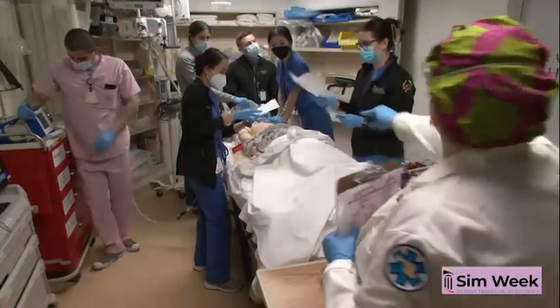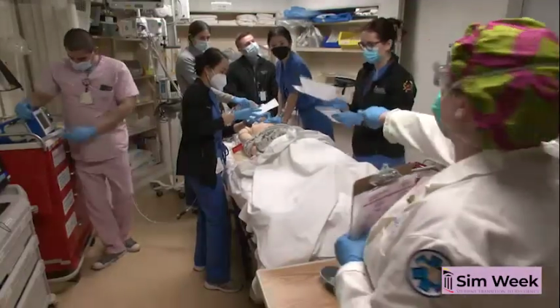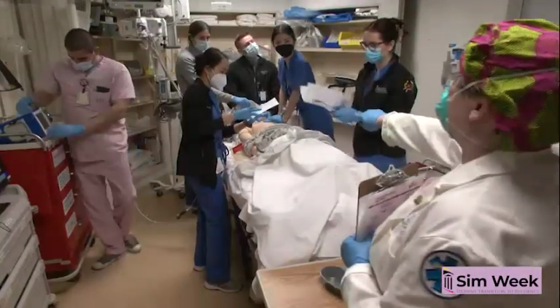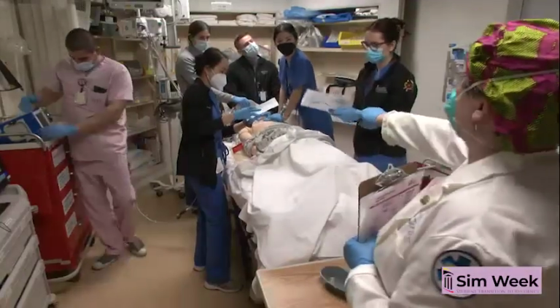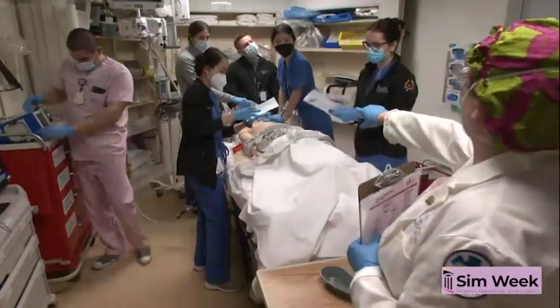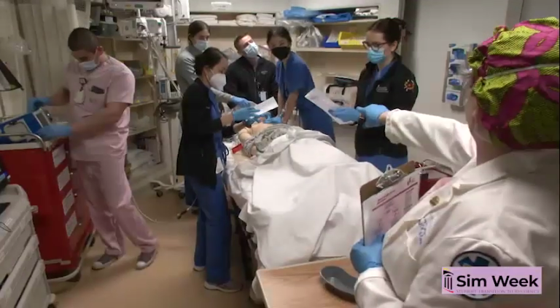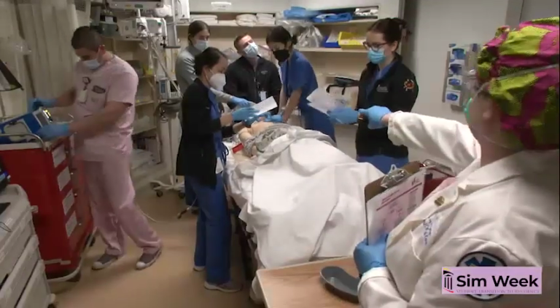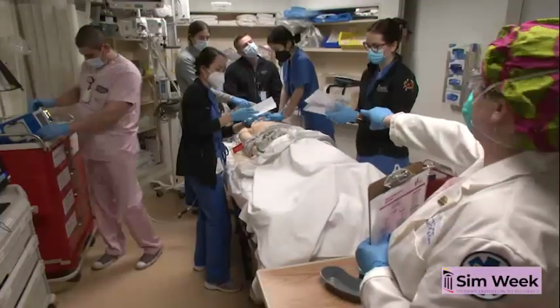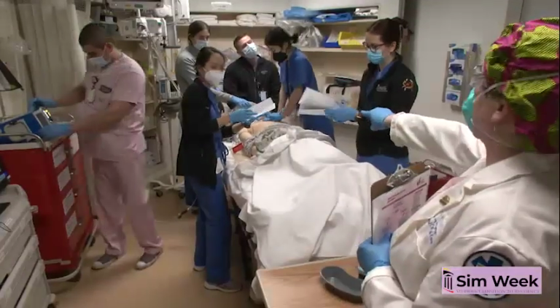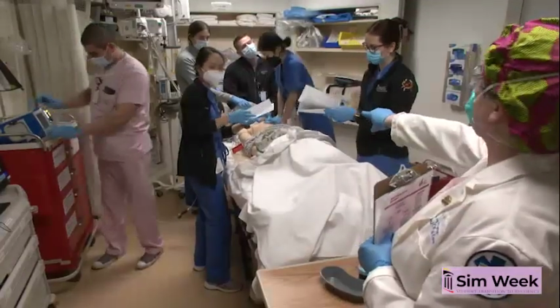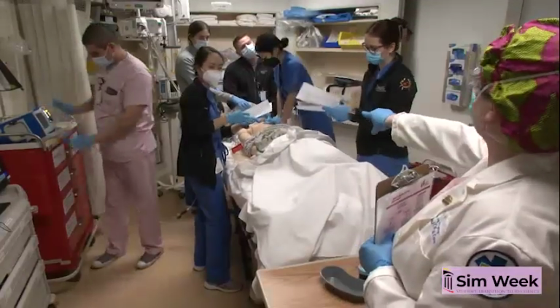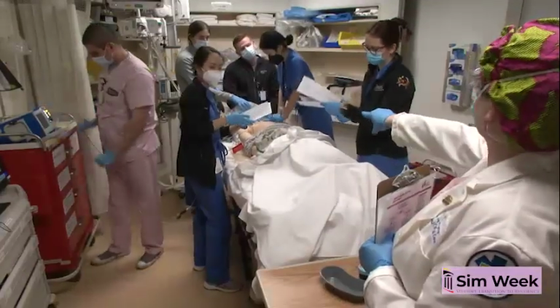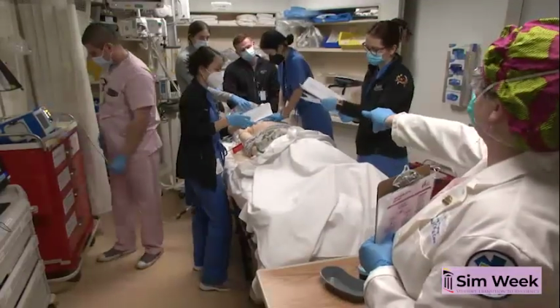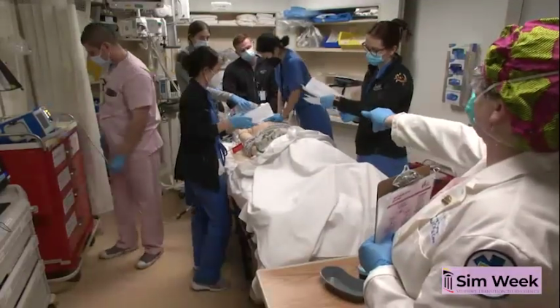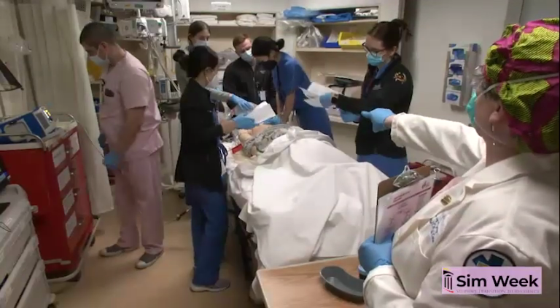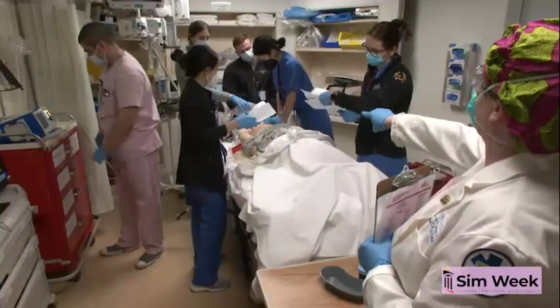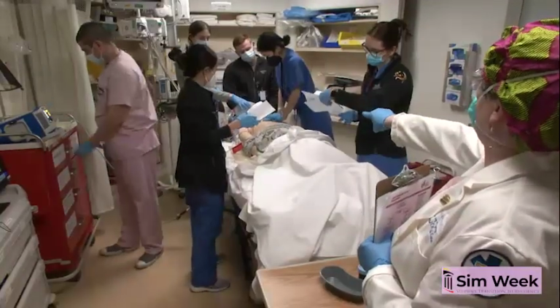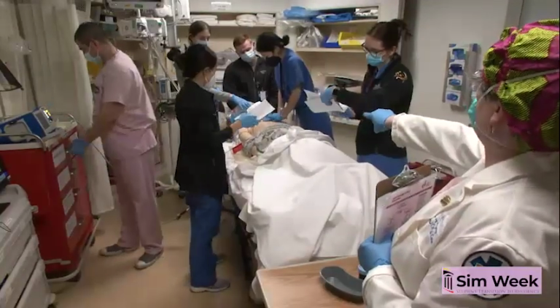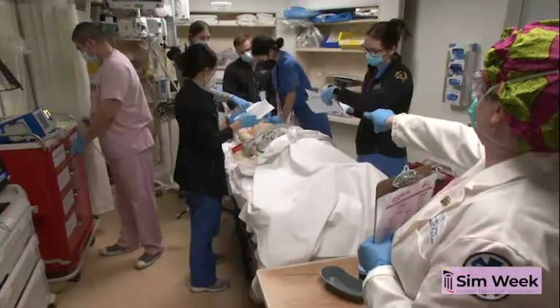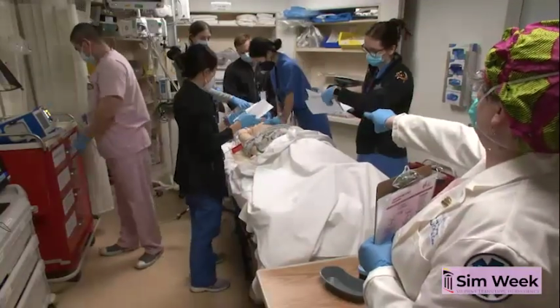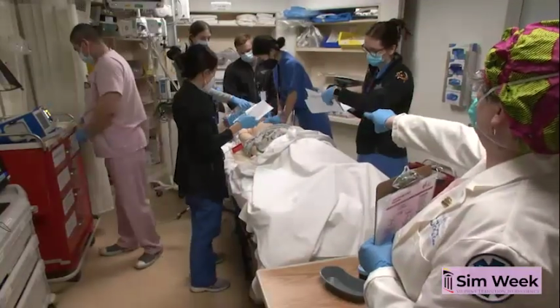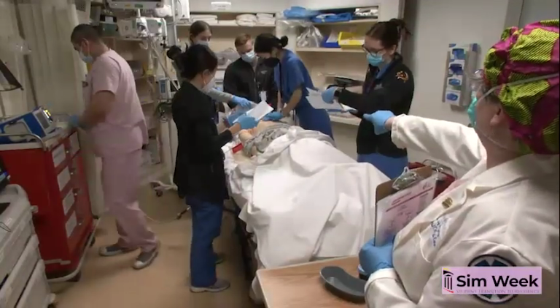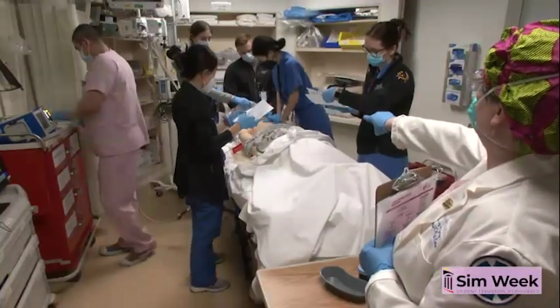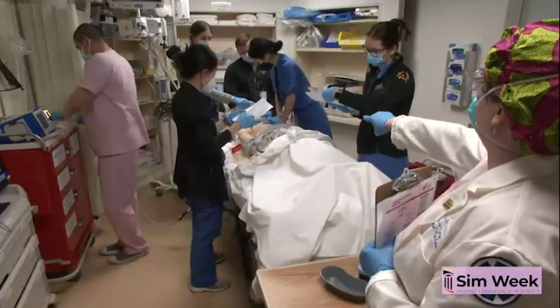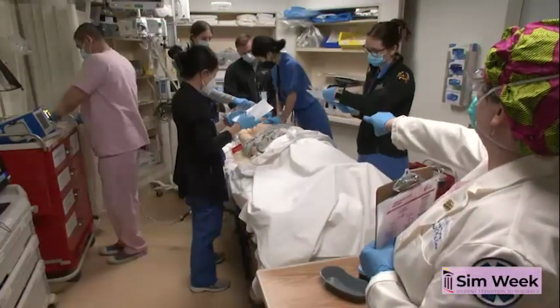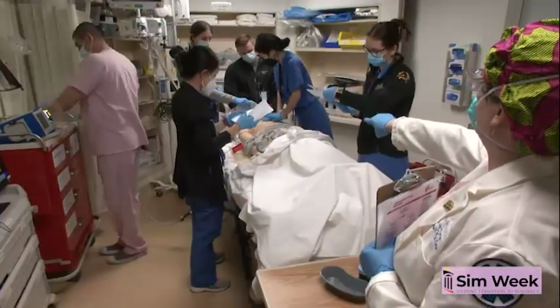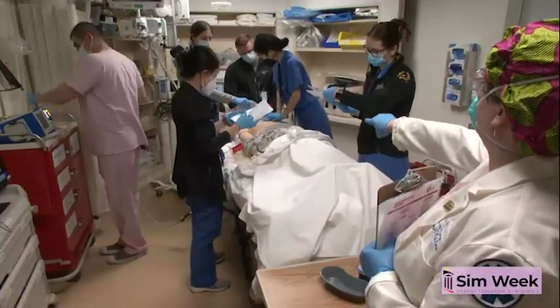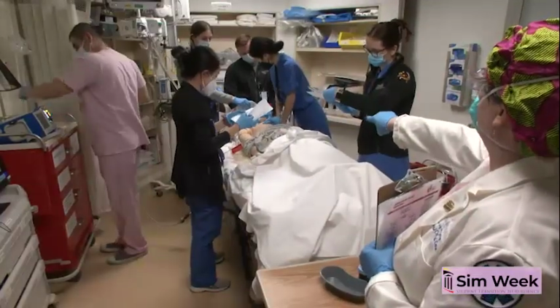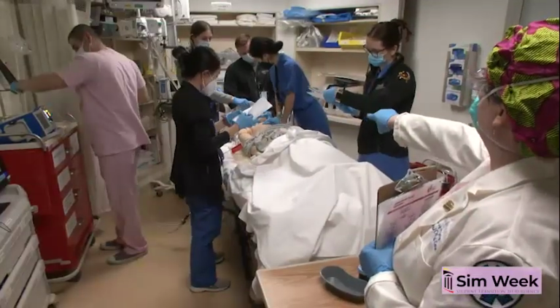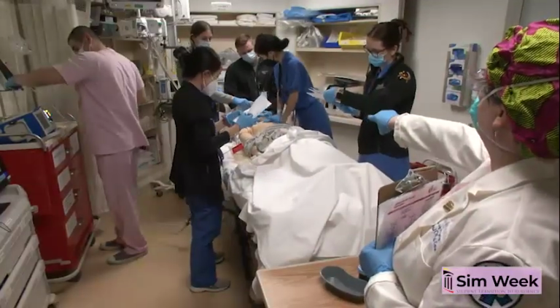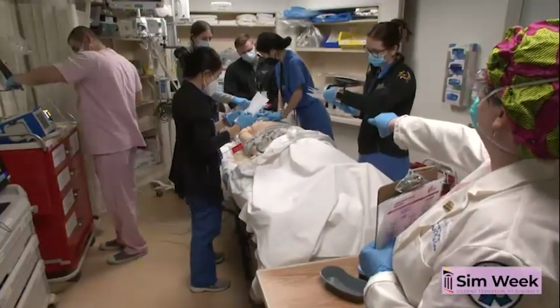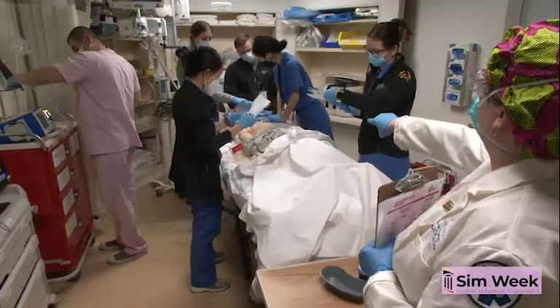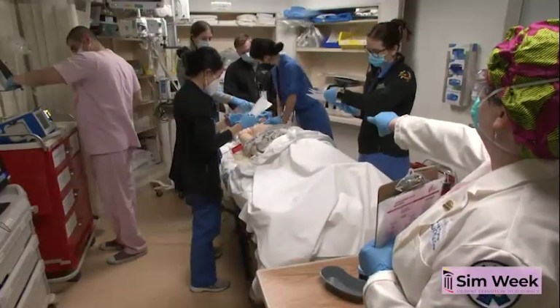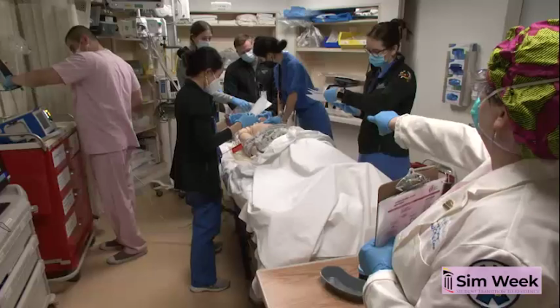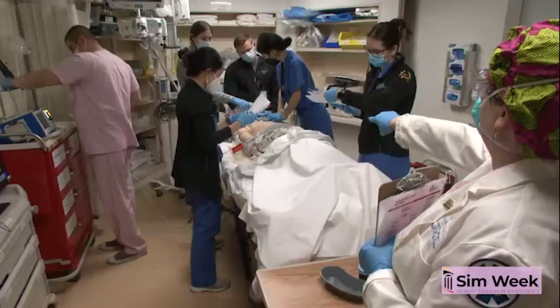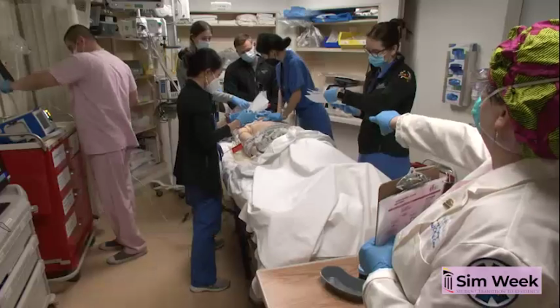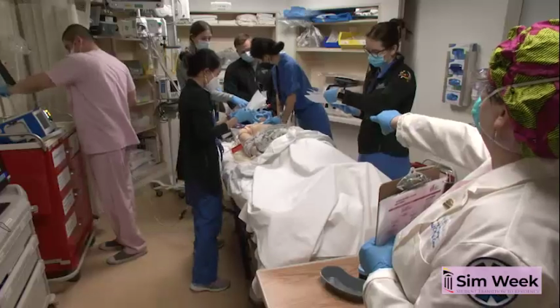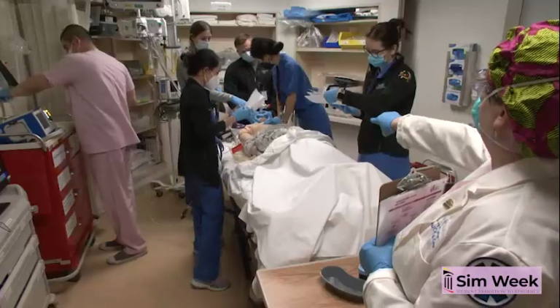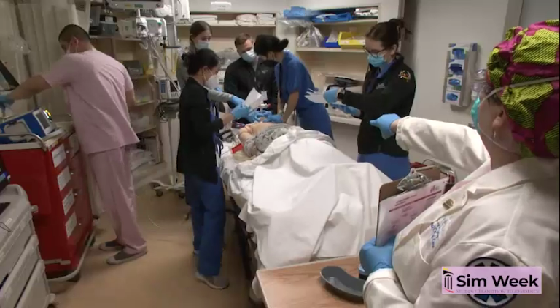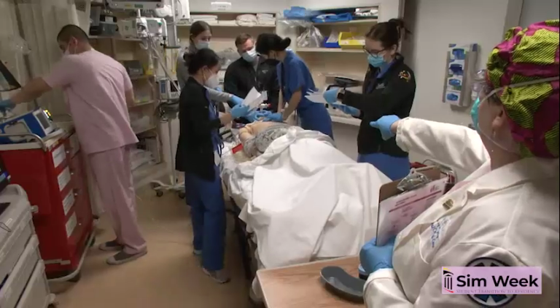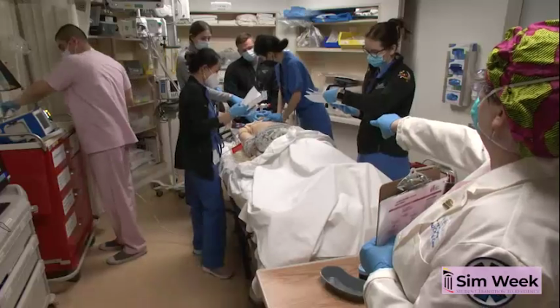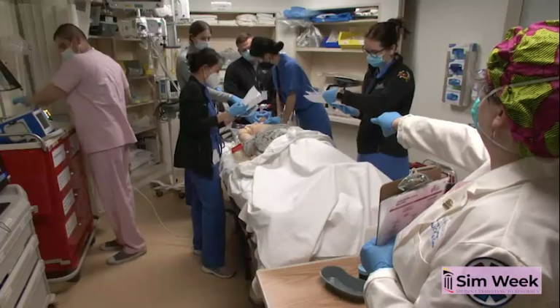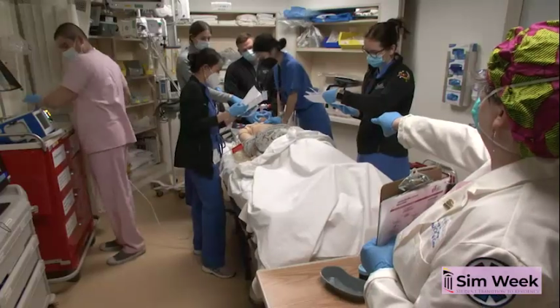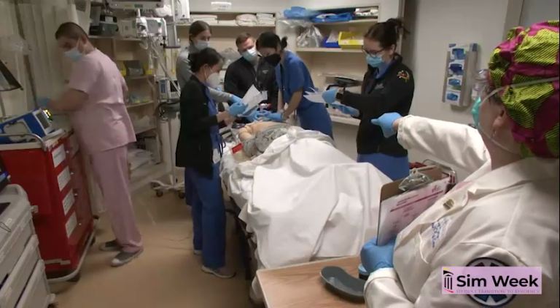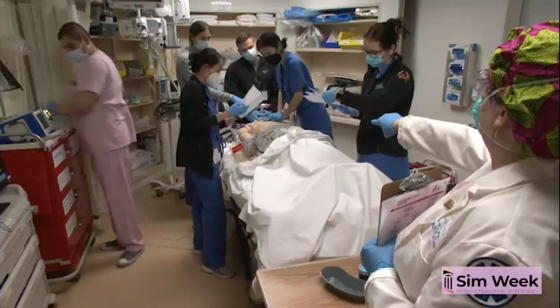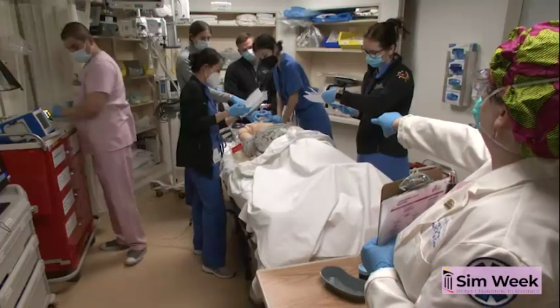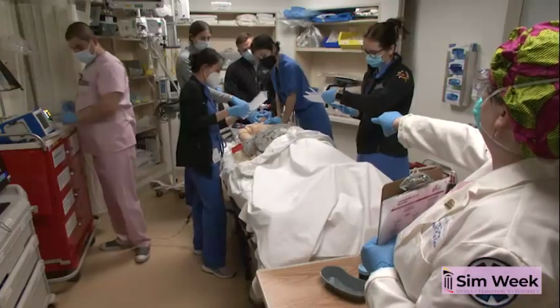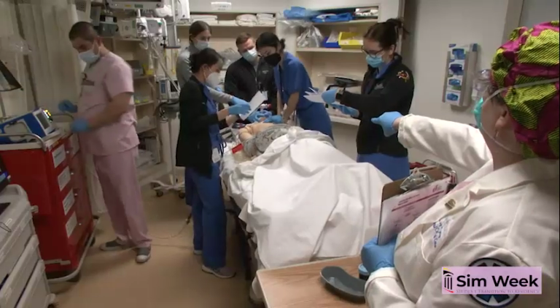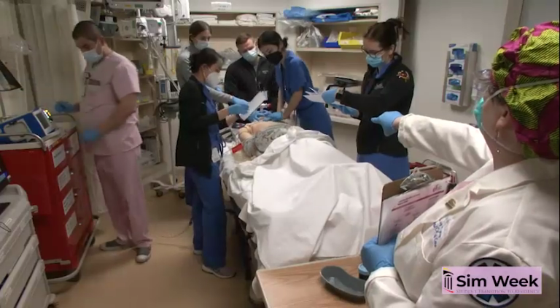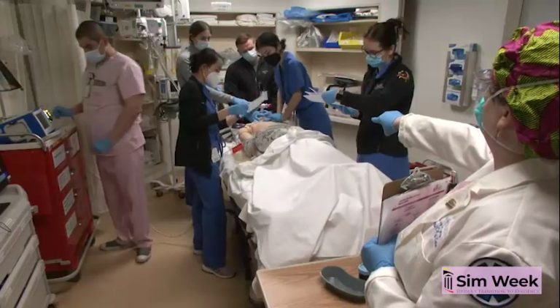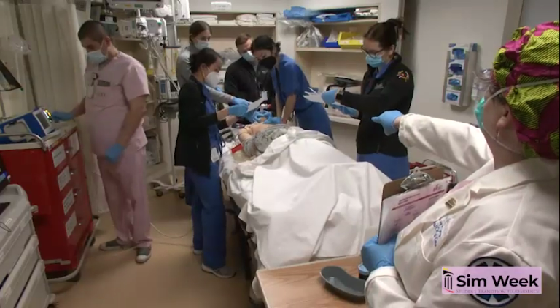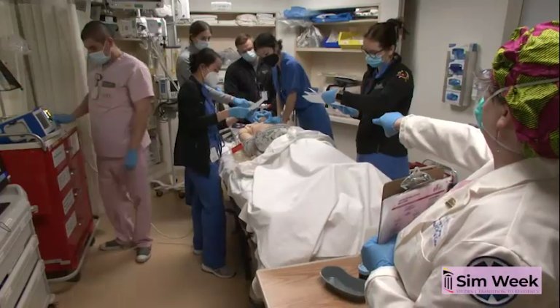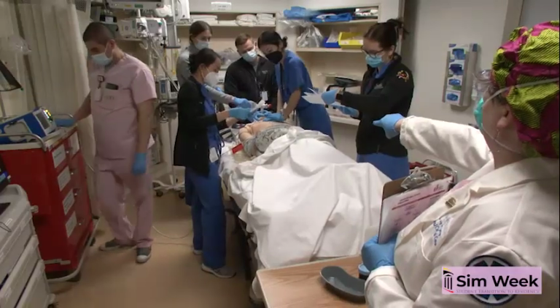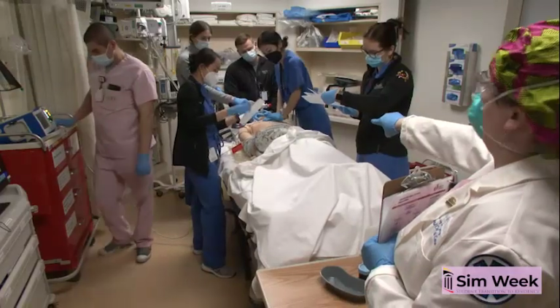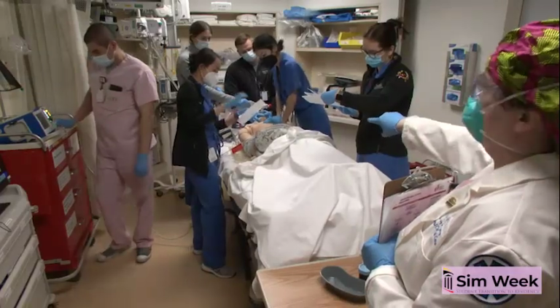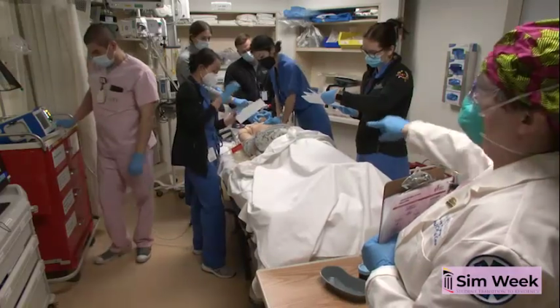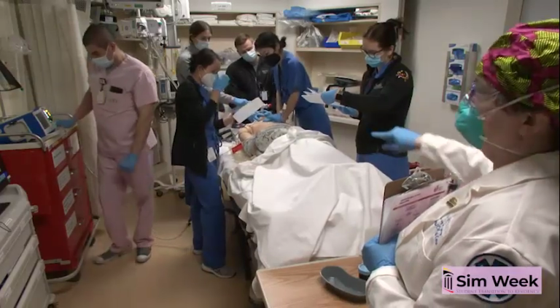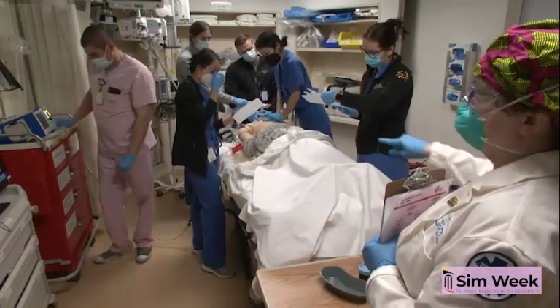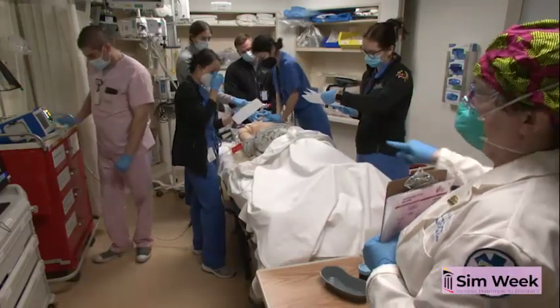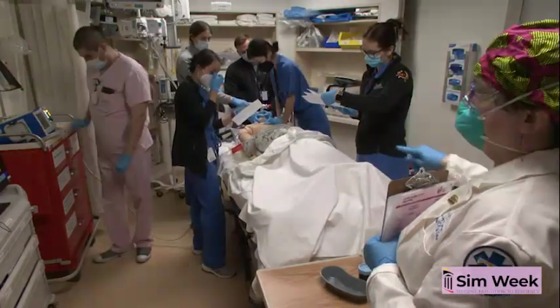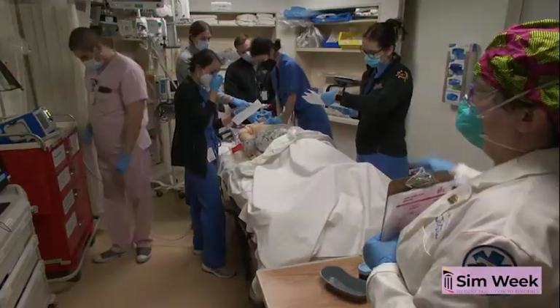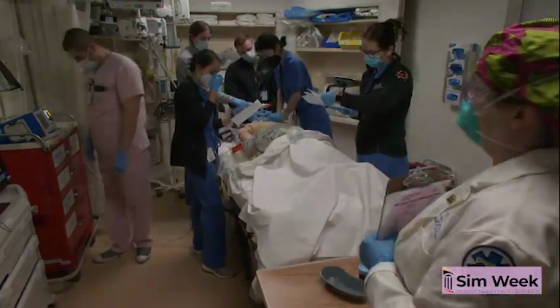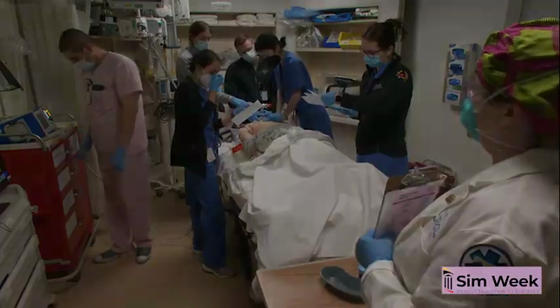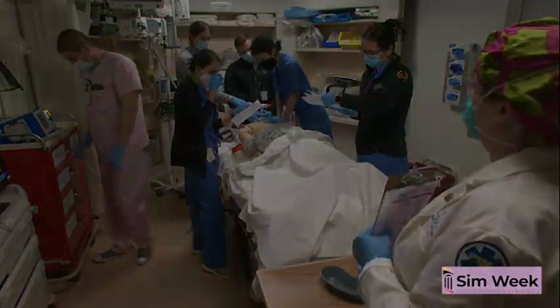Both substantive and efficient, the simulation helps to ensure that our students receive the best educational clinical preparation.